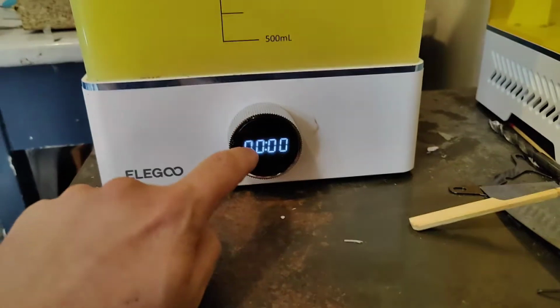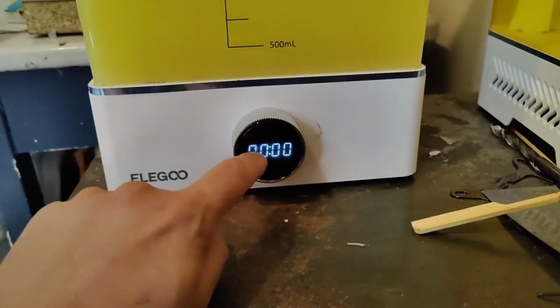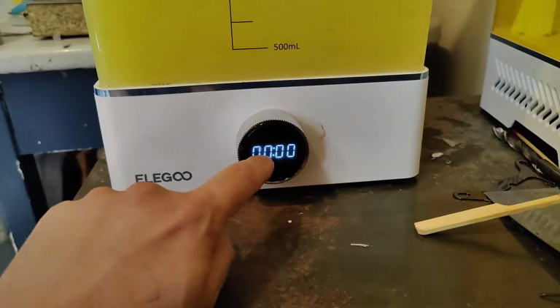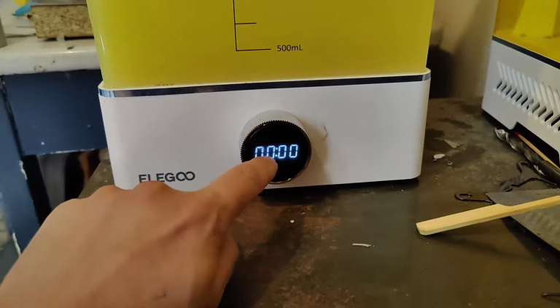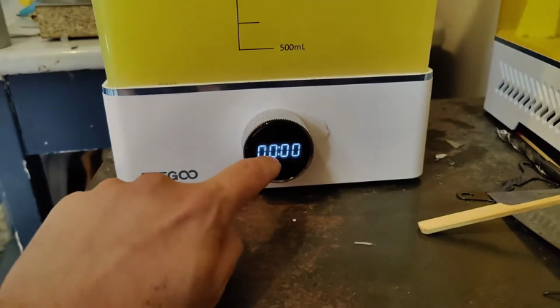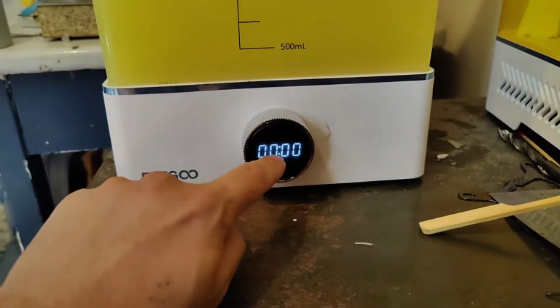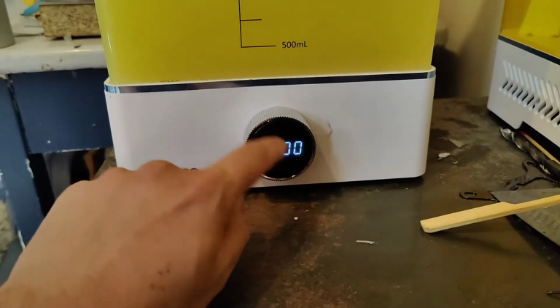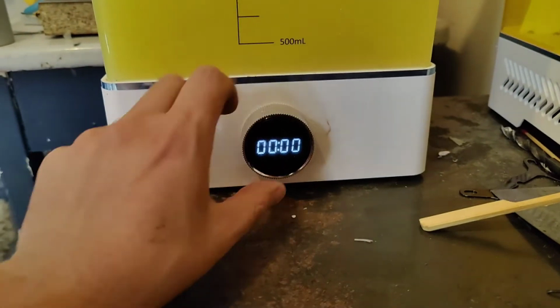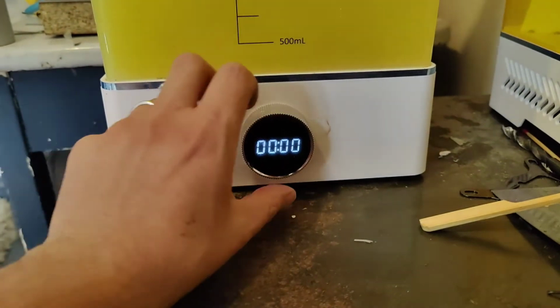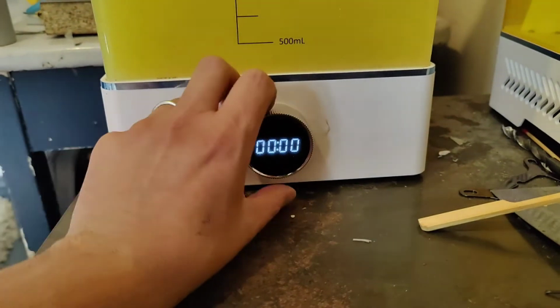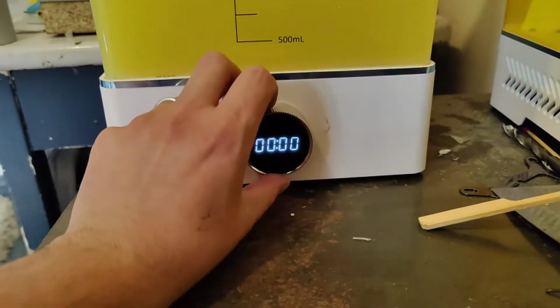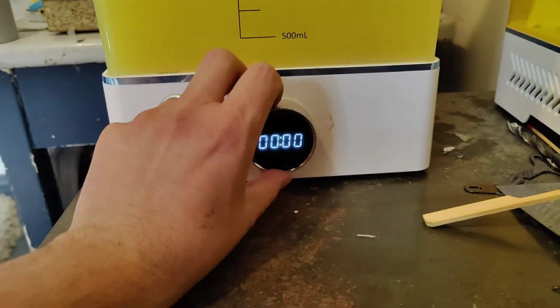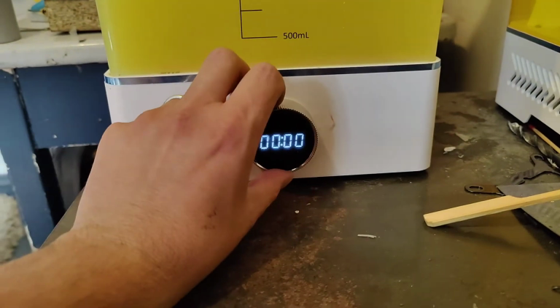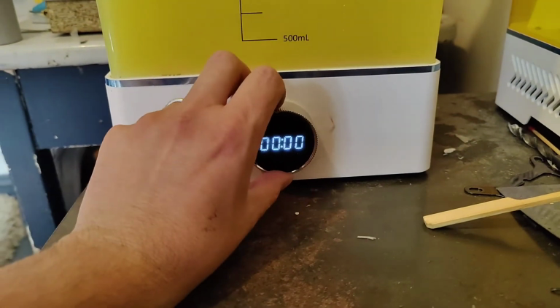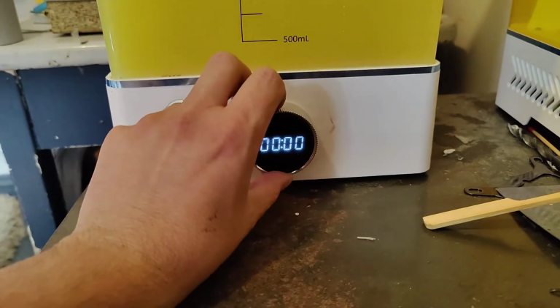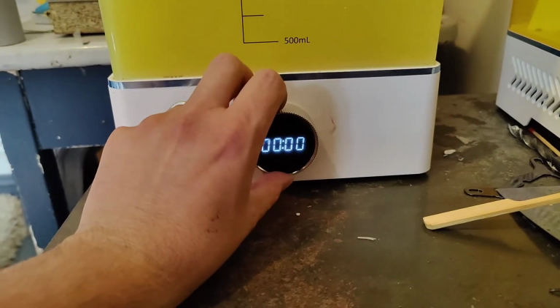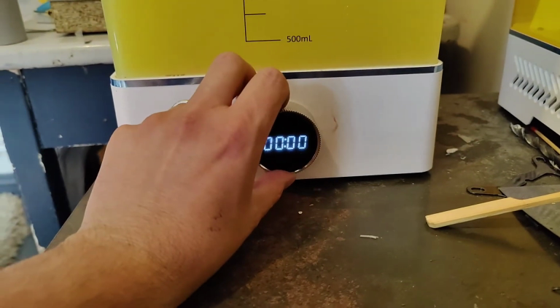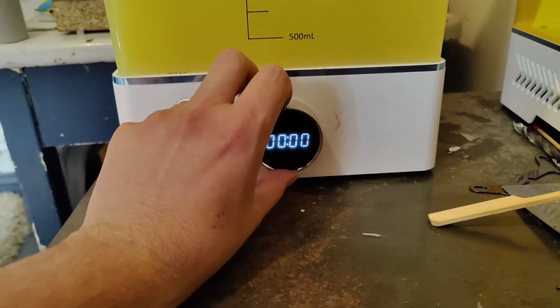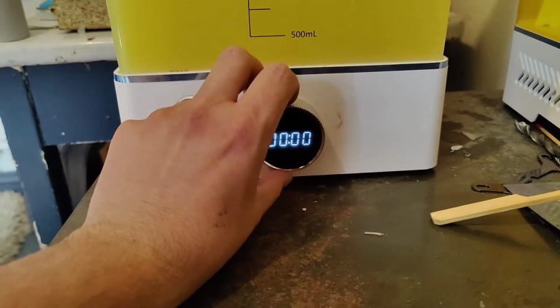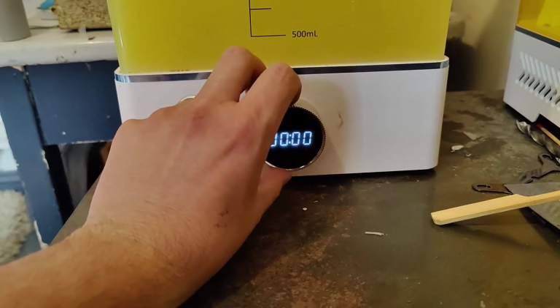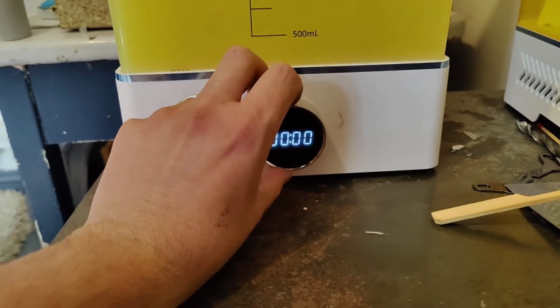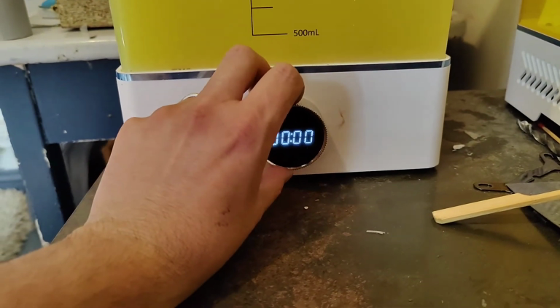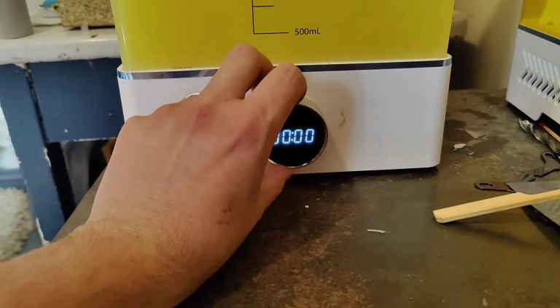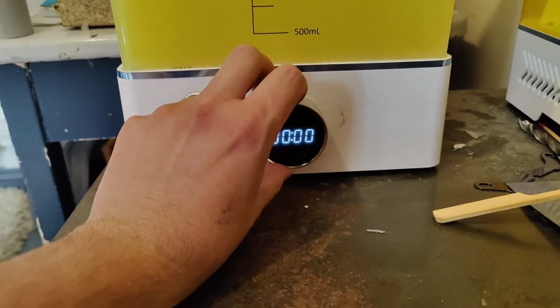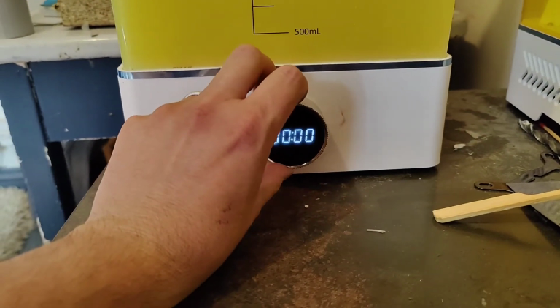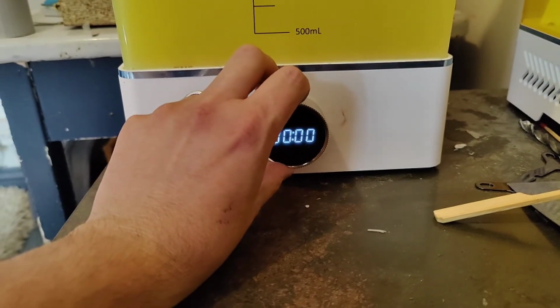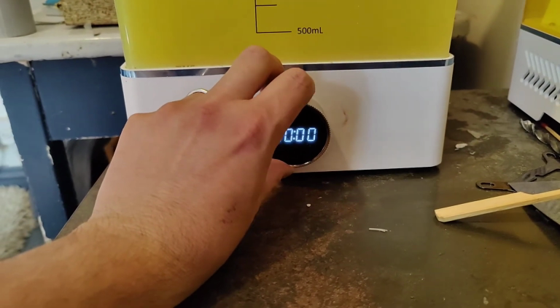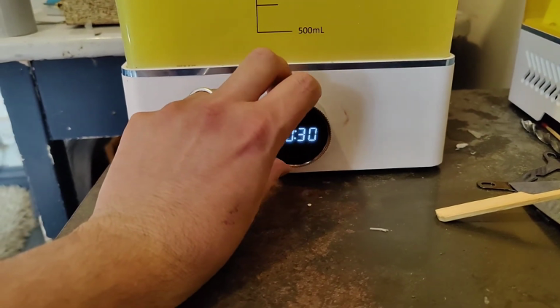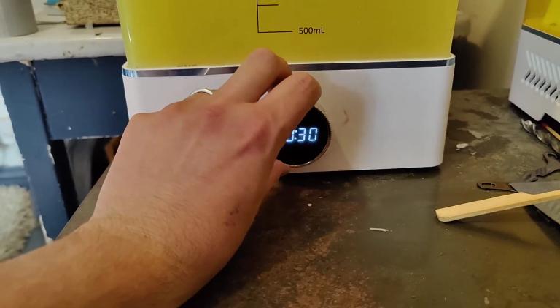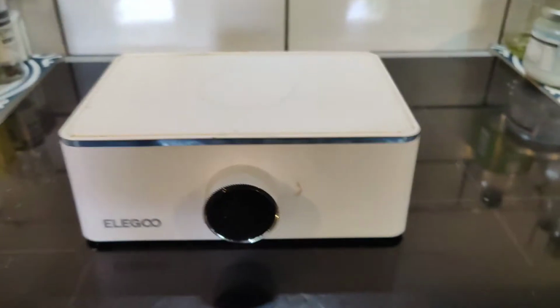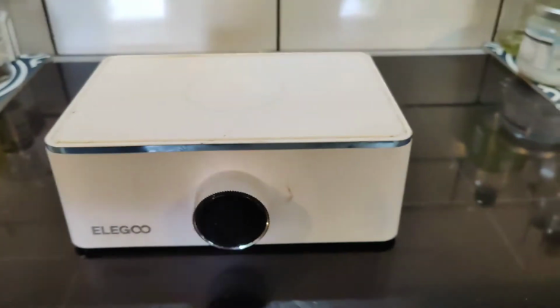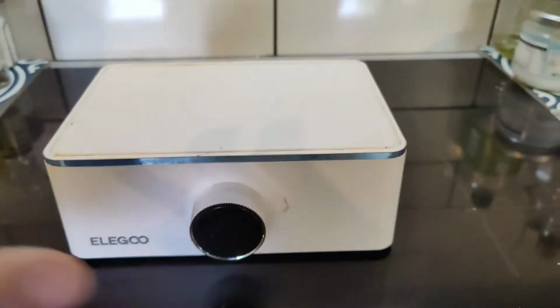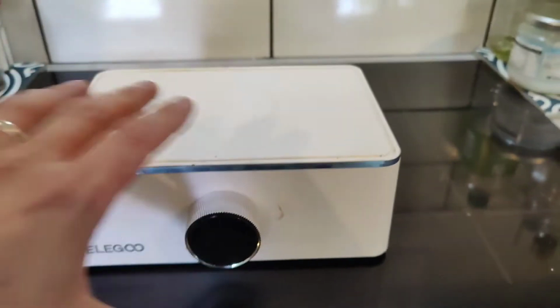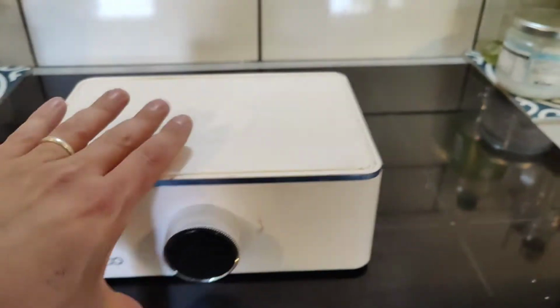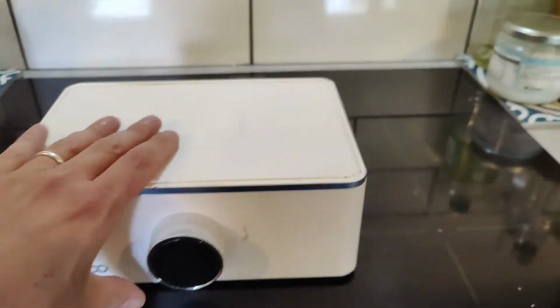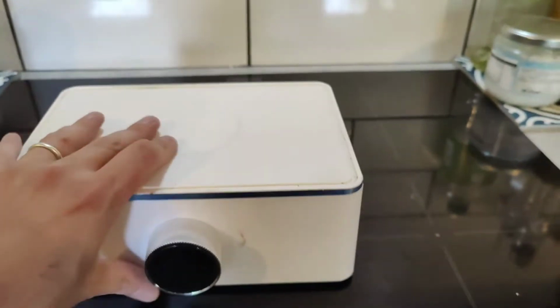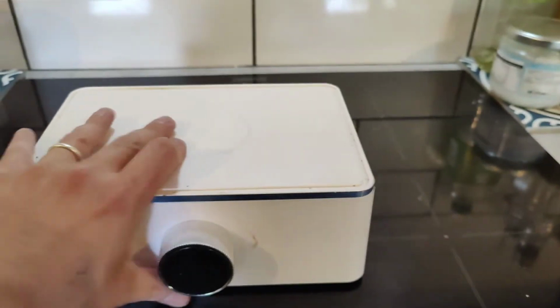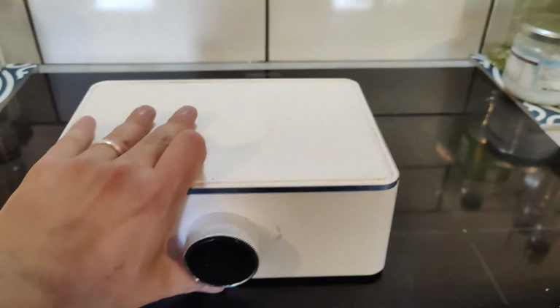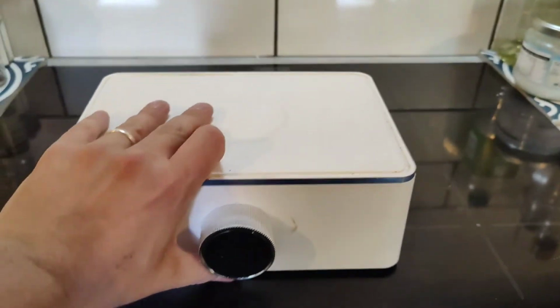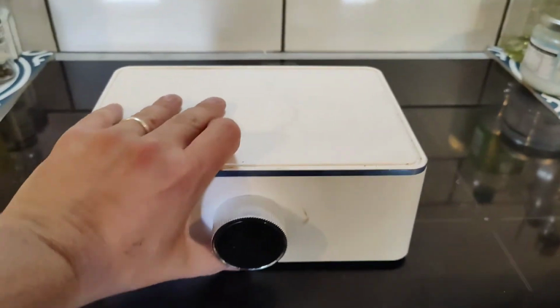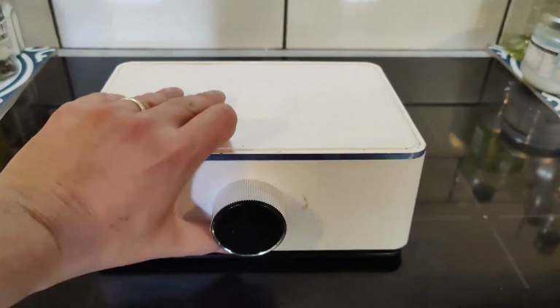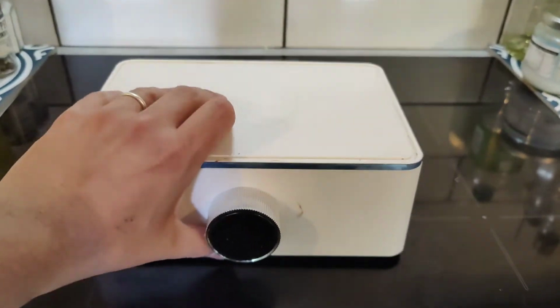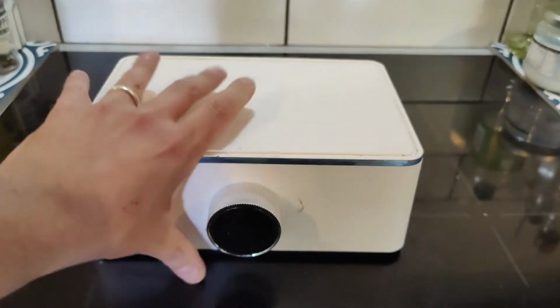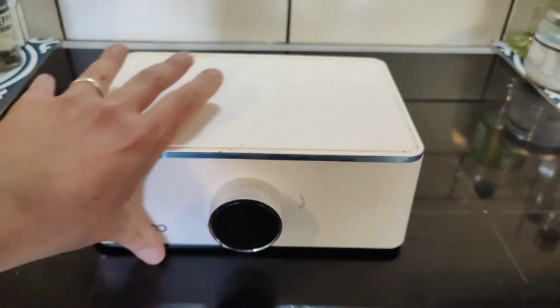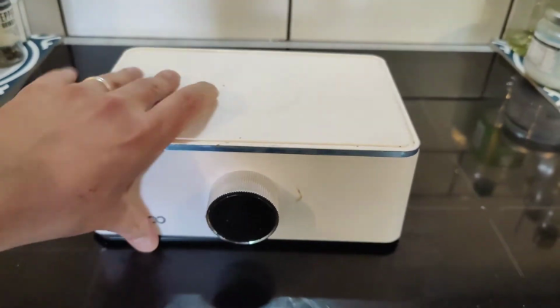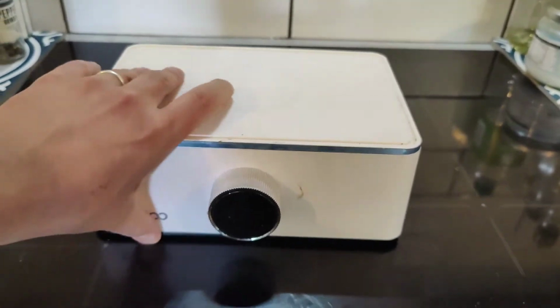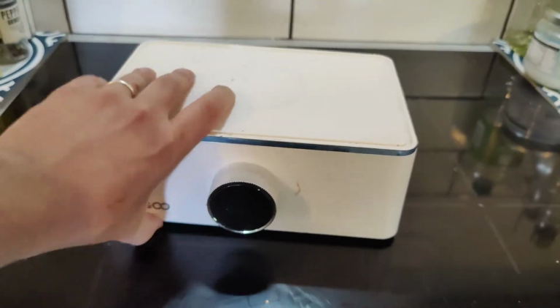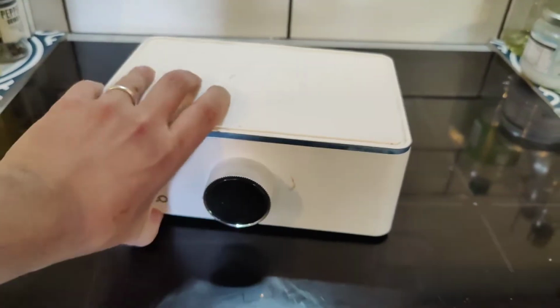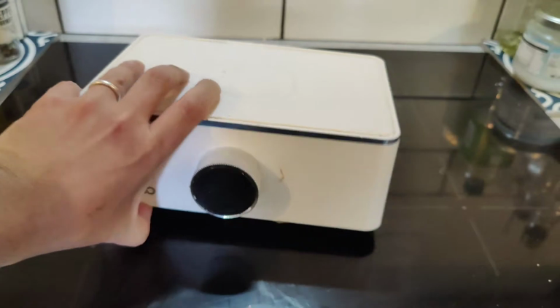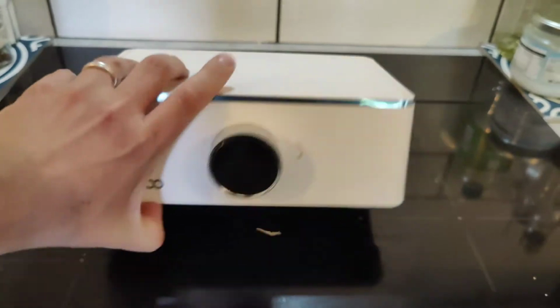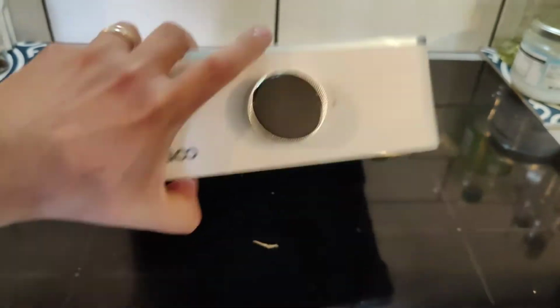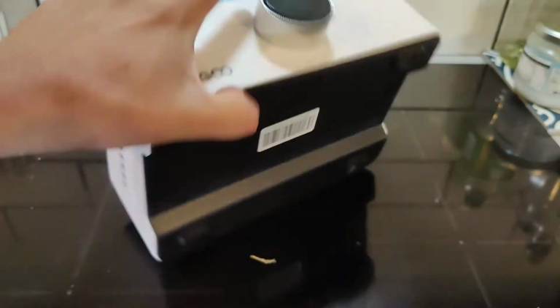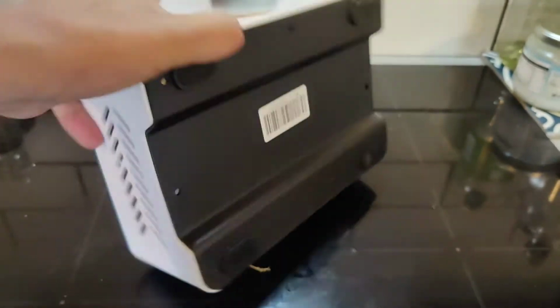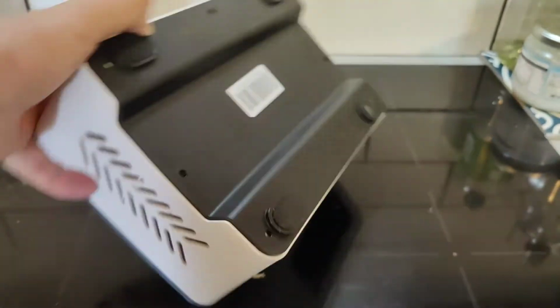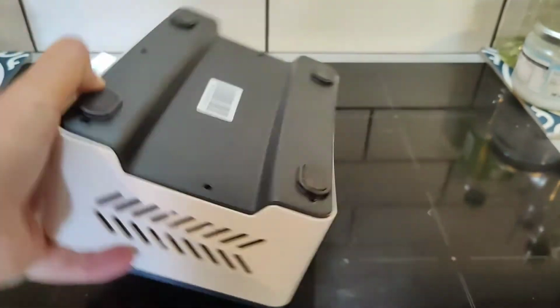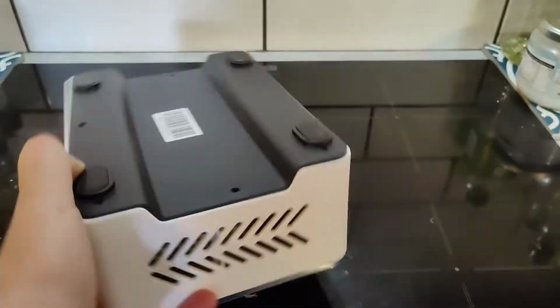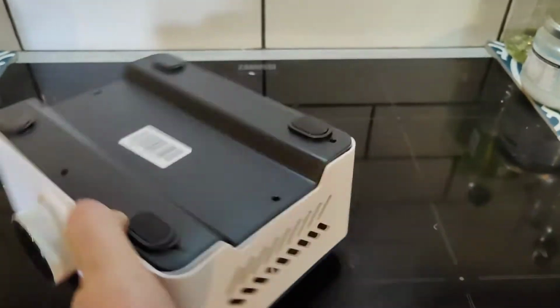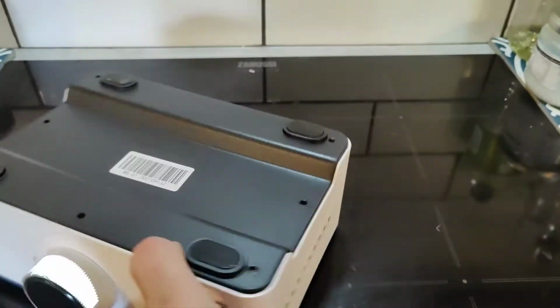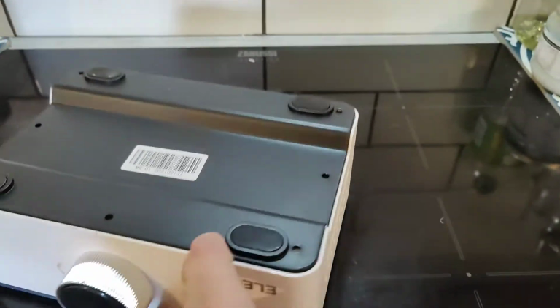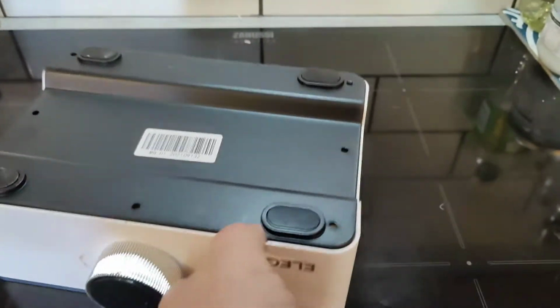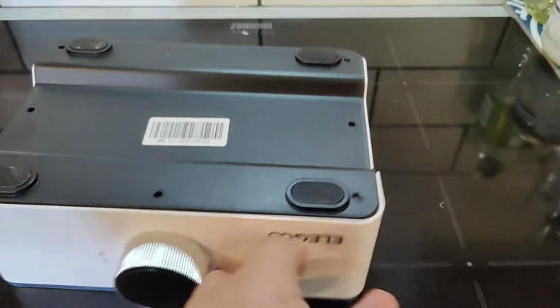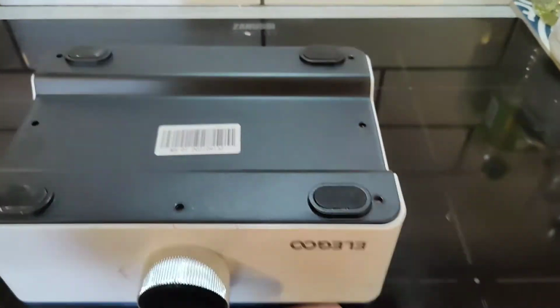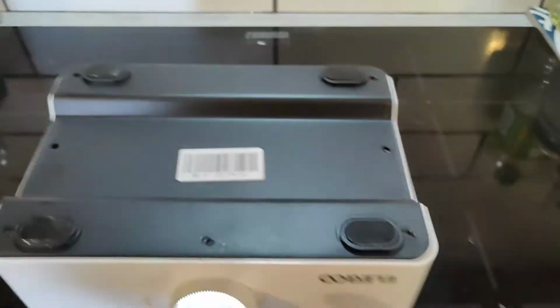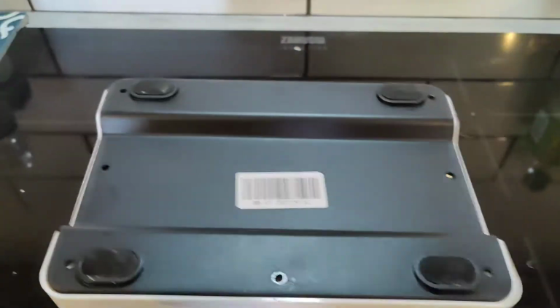I've had this problem a couple of times, and this is how I solved it. Basically, there's a disc inside that spins and it's rubbing on the top of the housing.